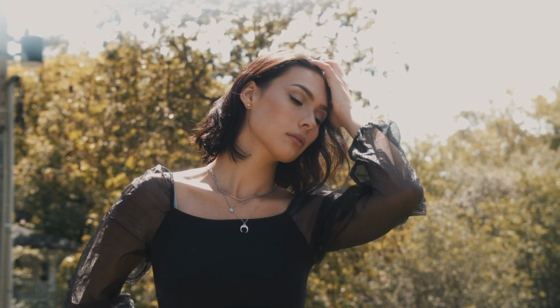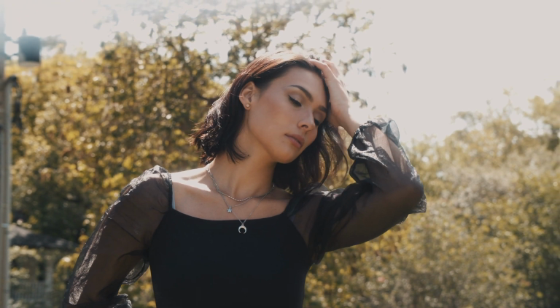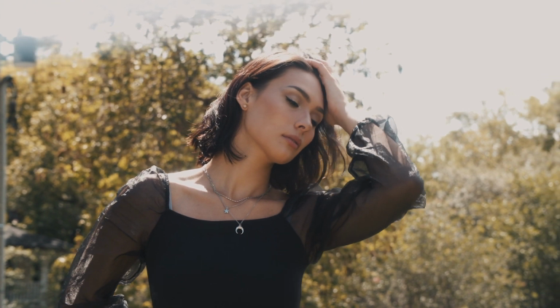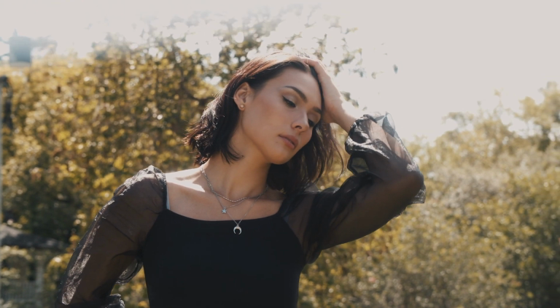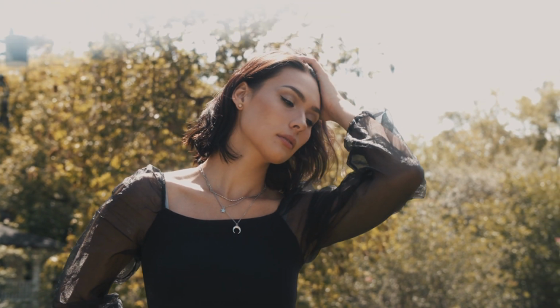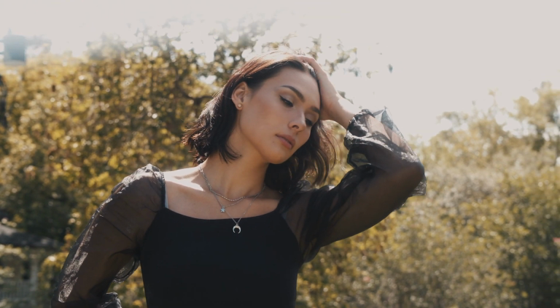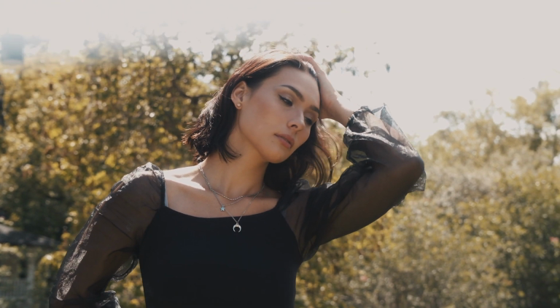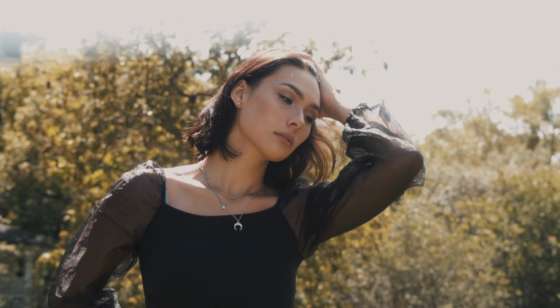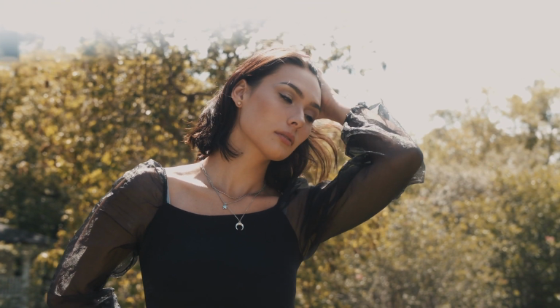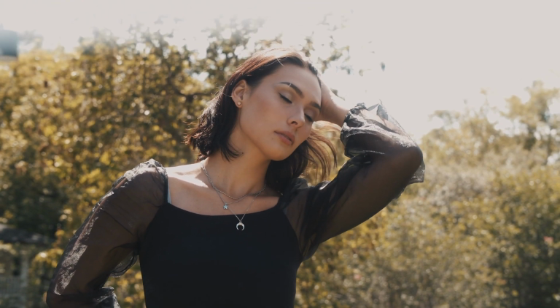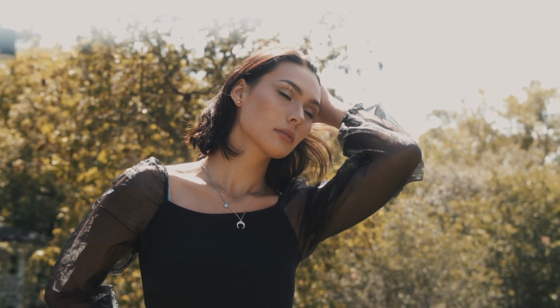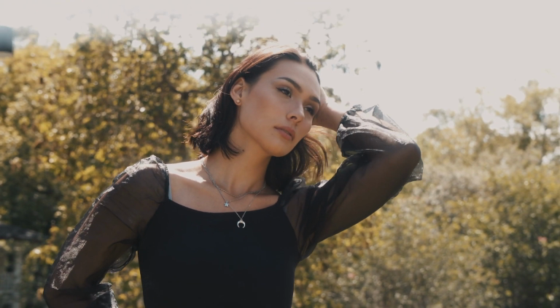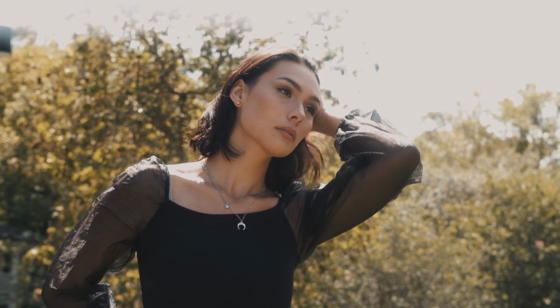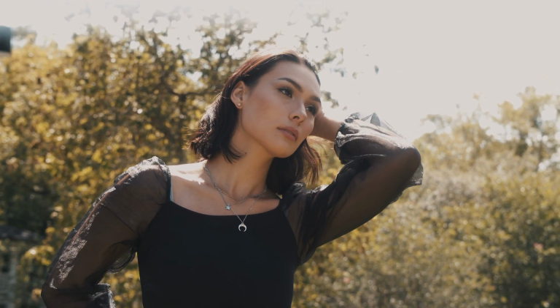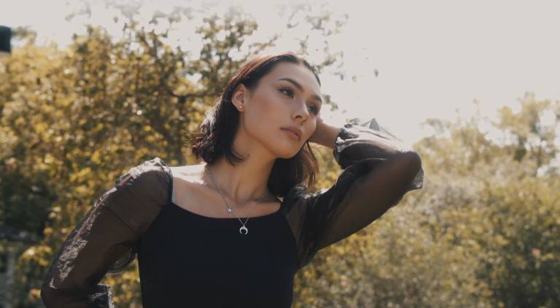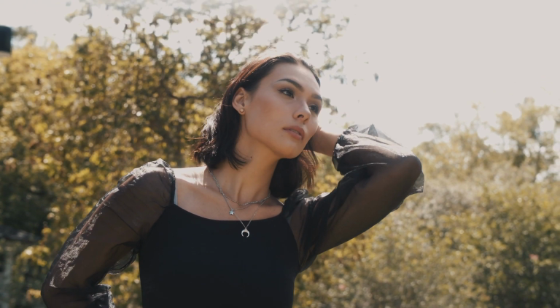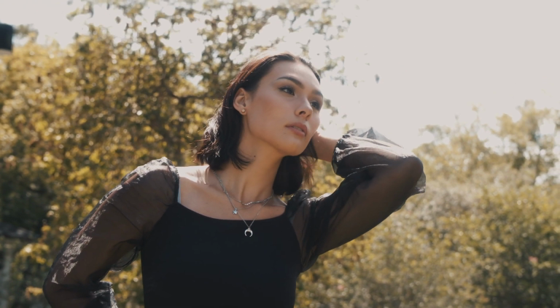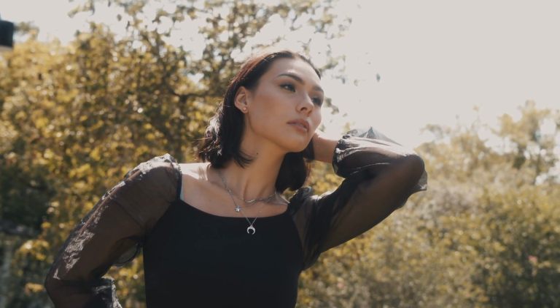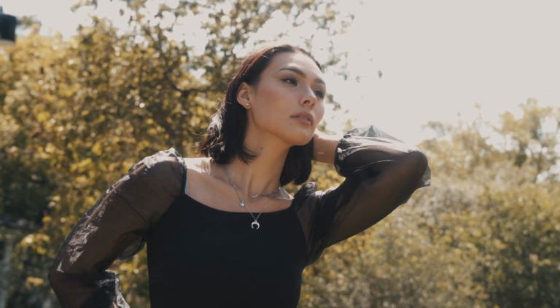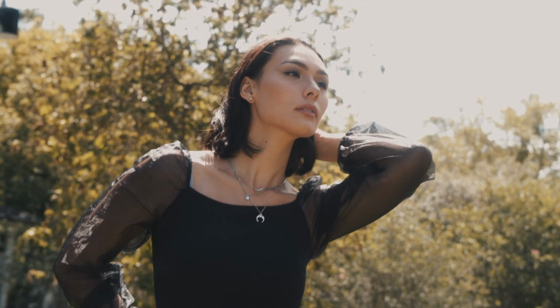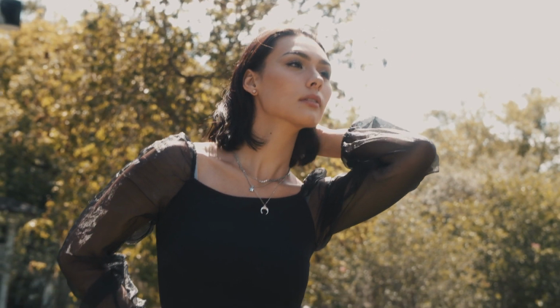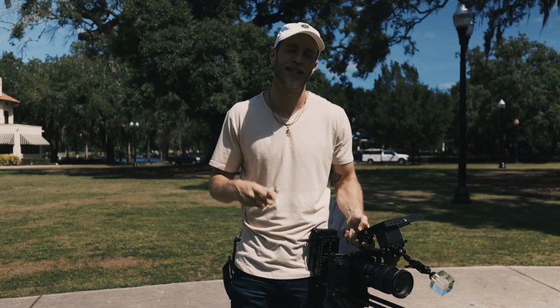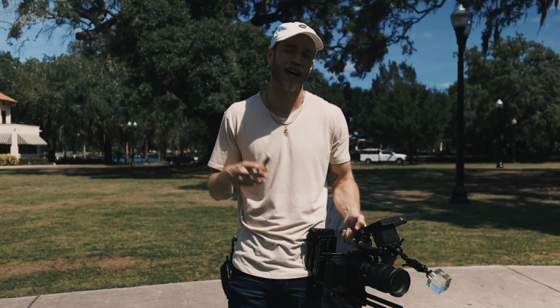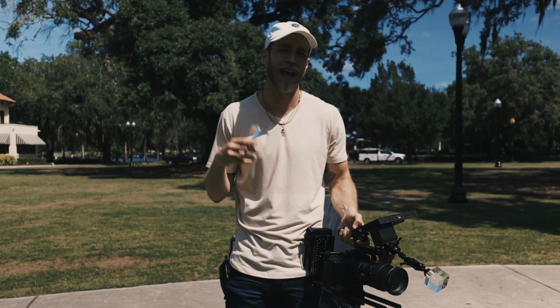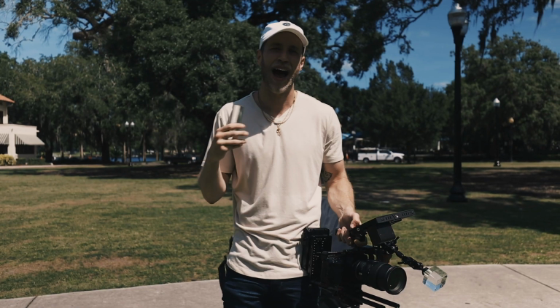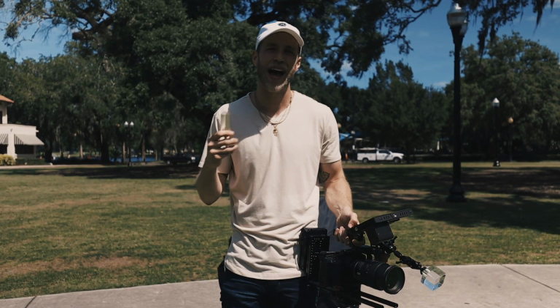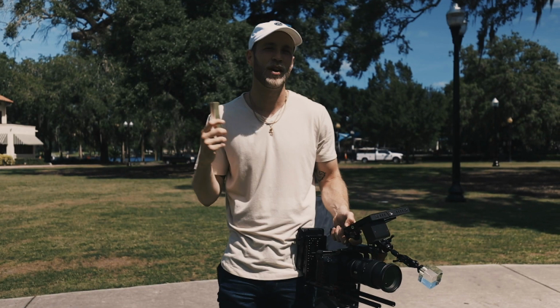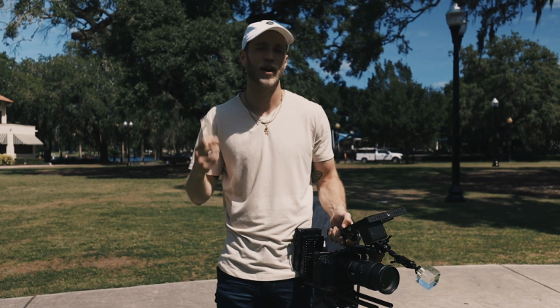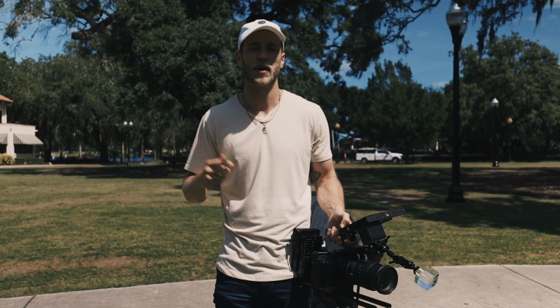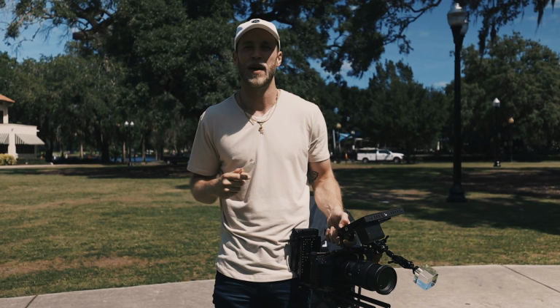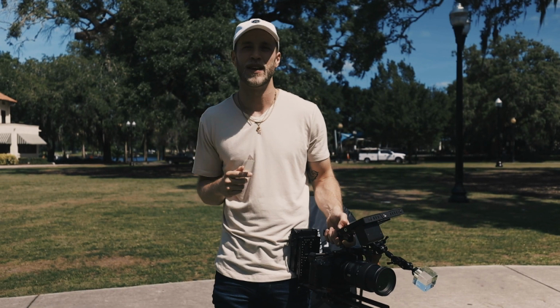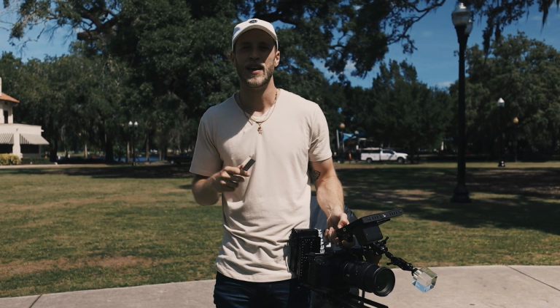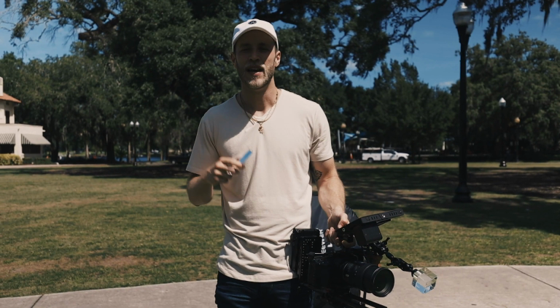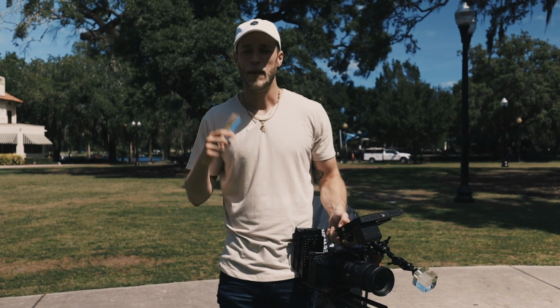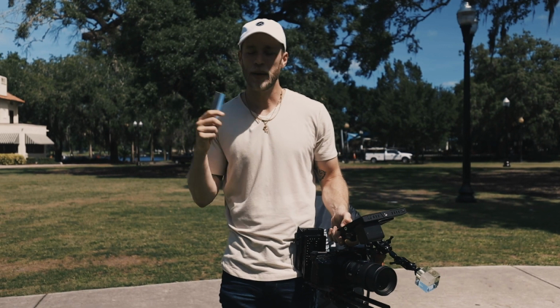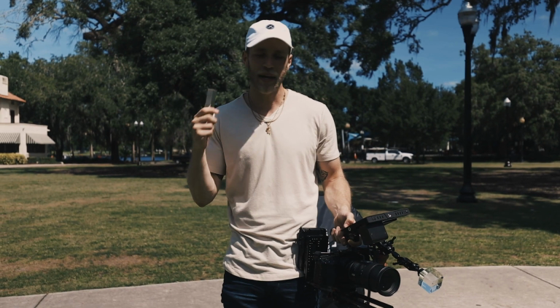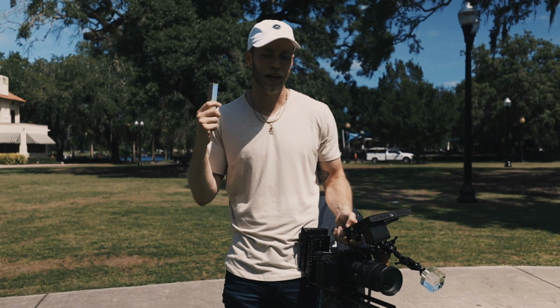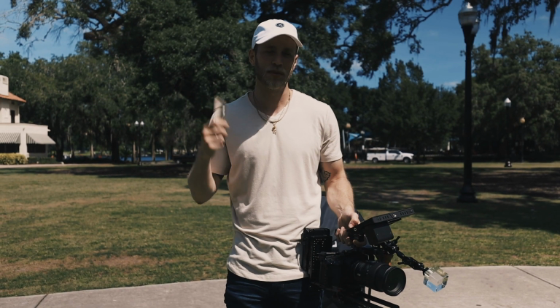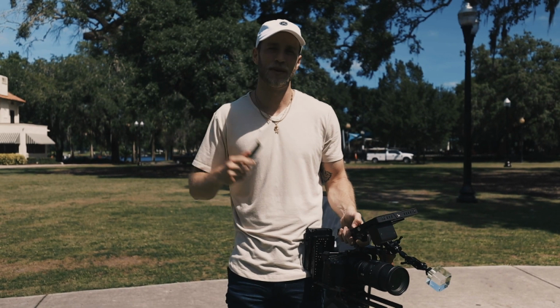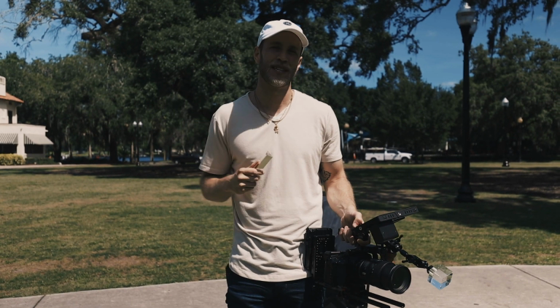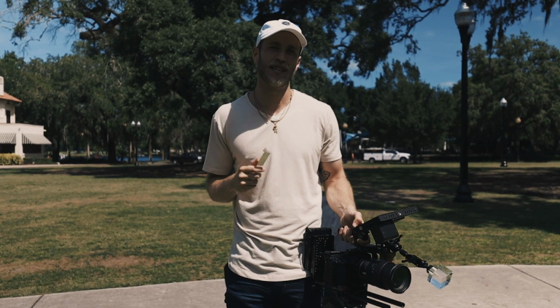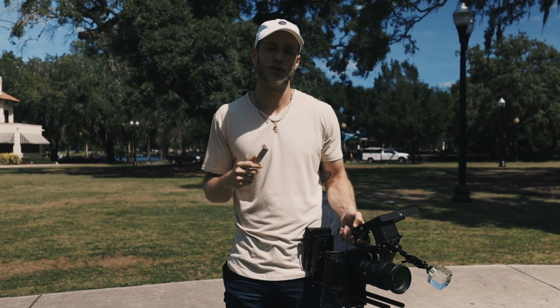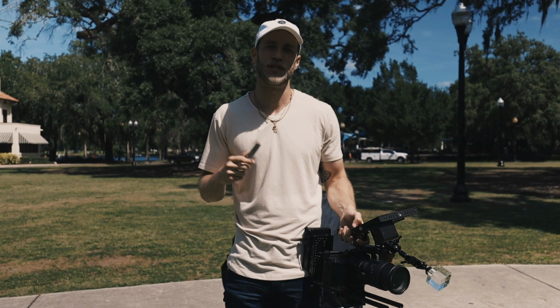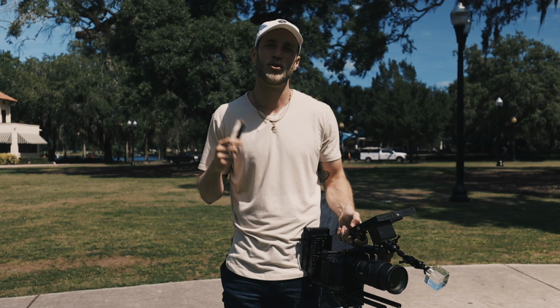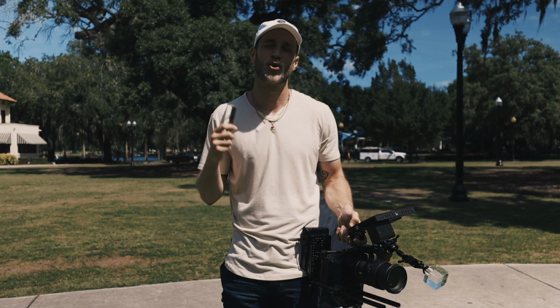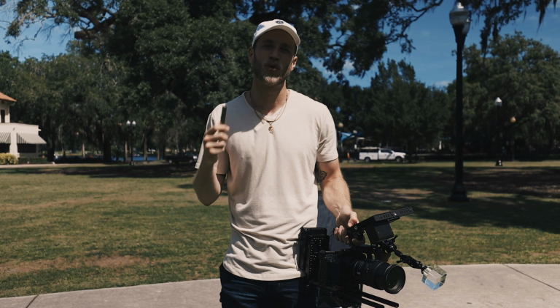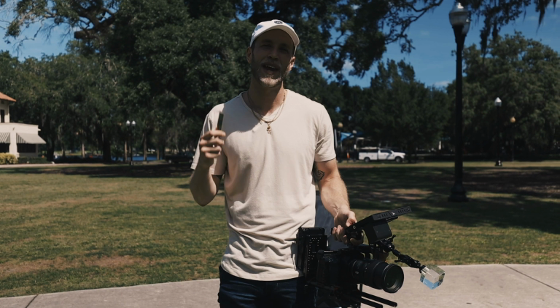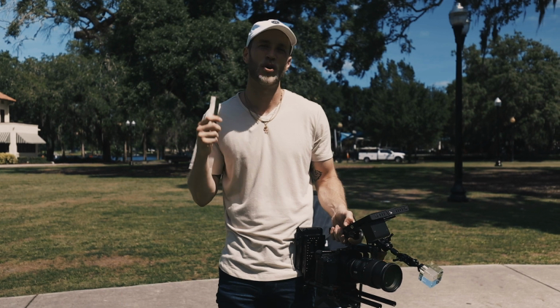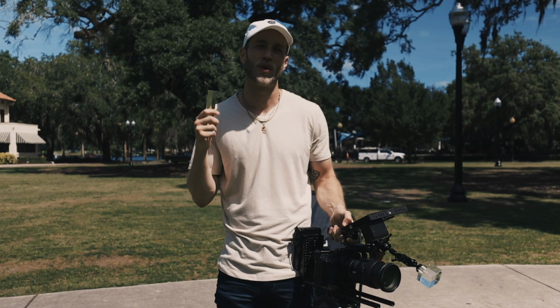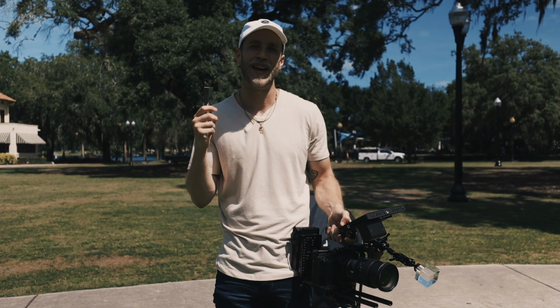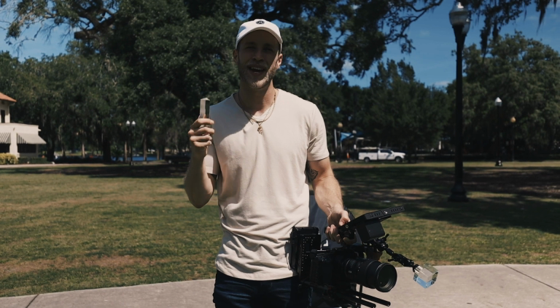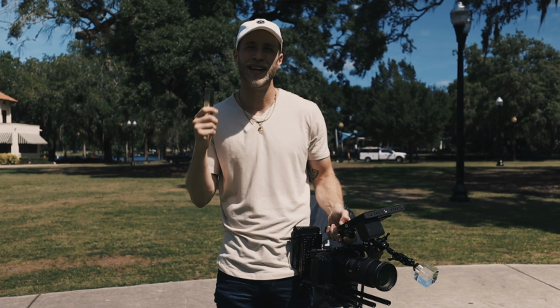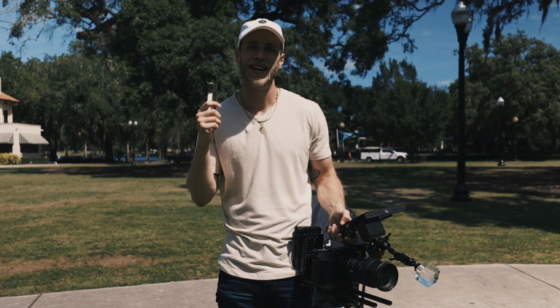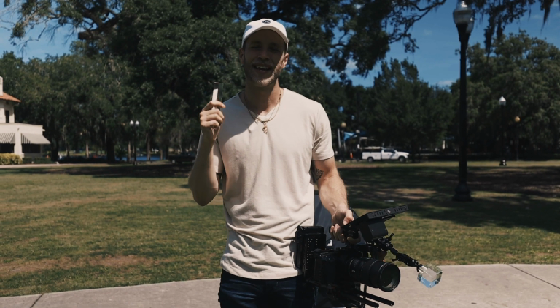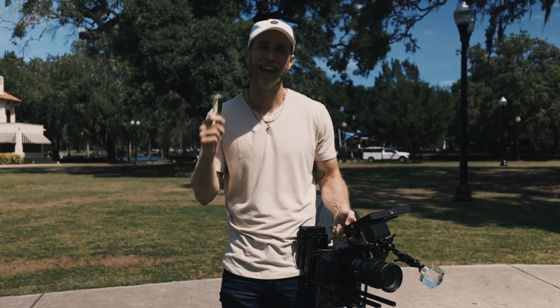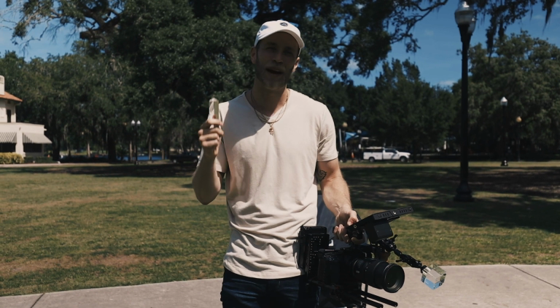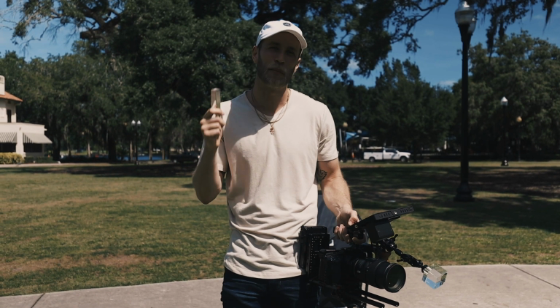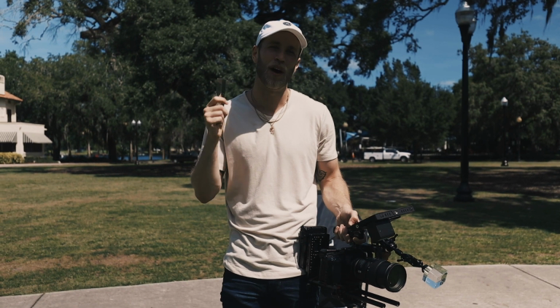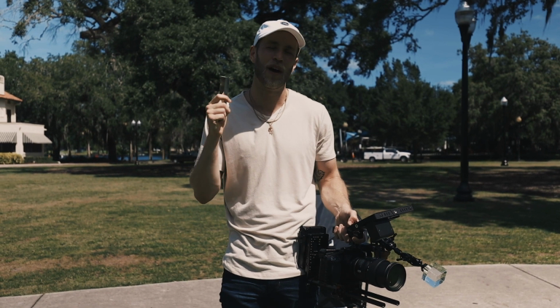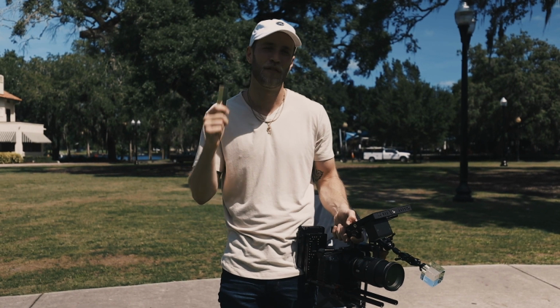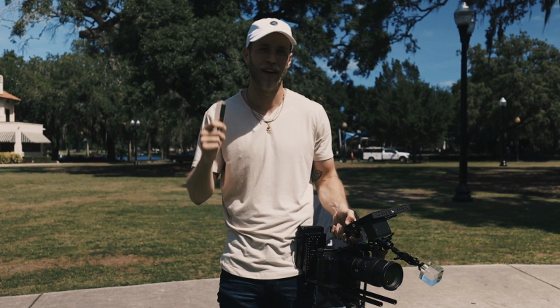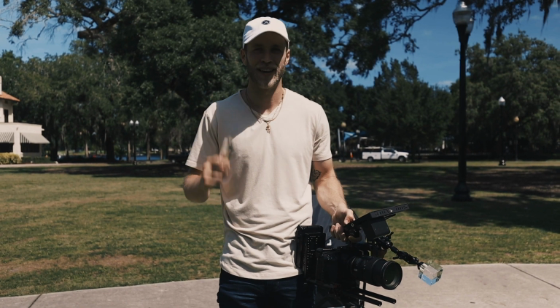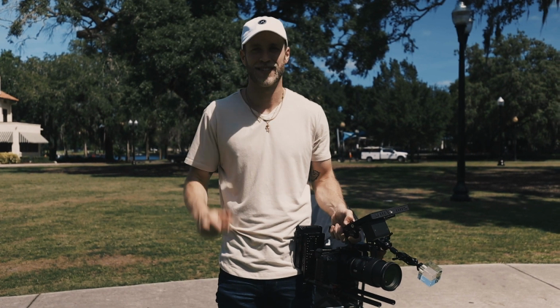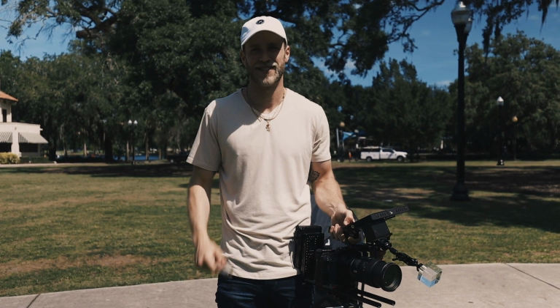It's going to feel natural, real, and organic. So guys, I highly recommend picking up some accessories to create your in-camera effects.